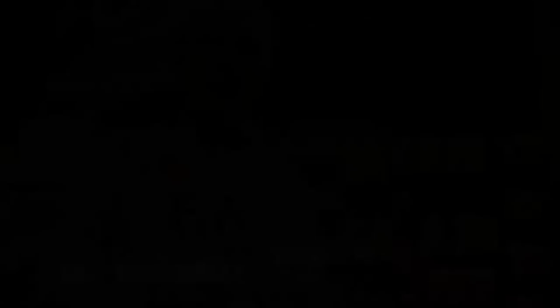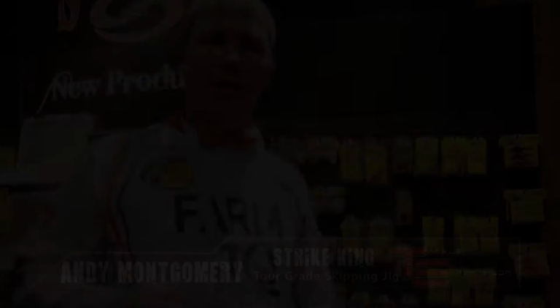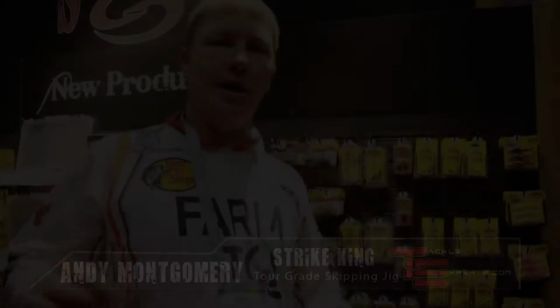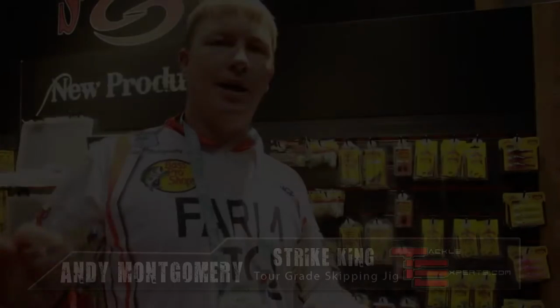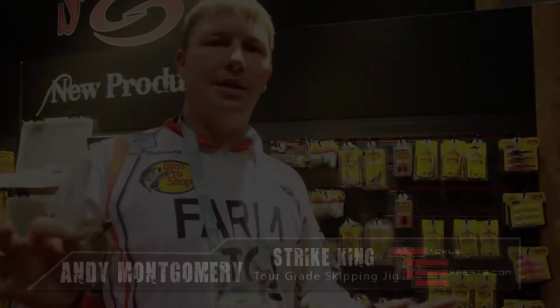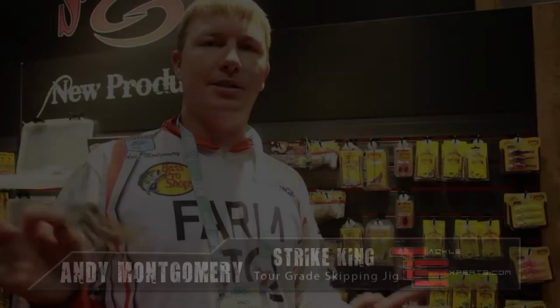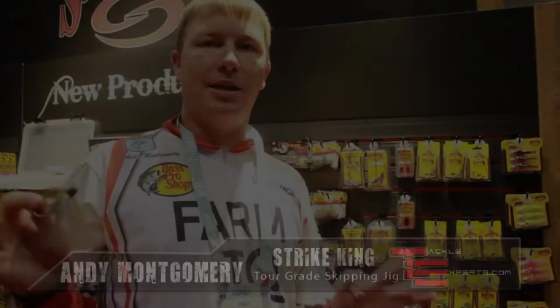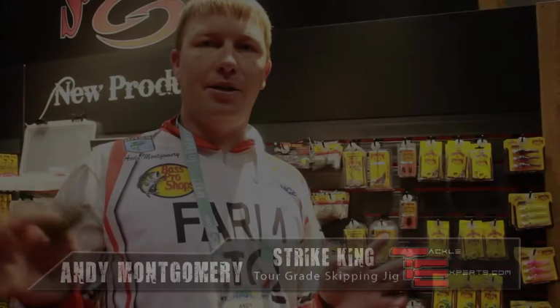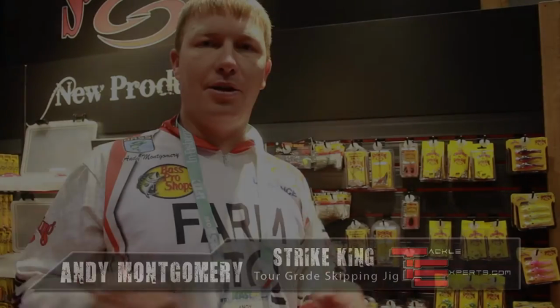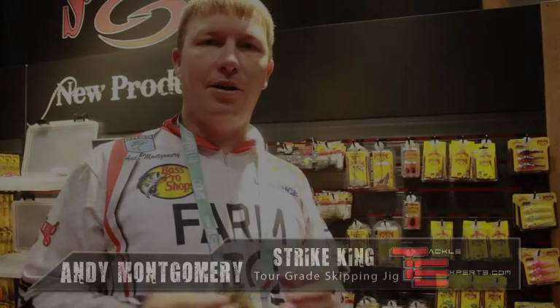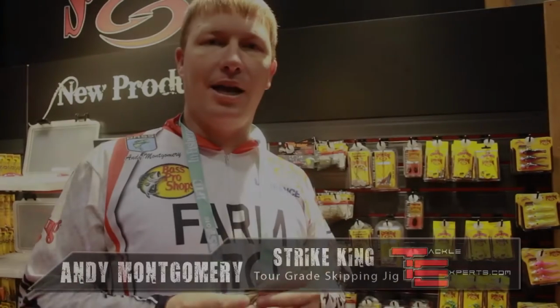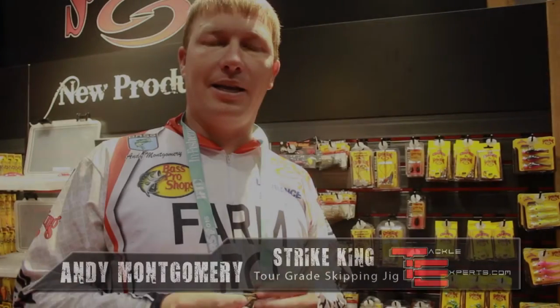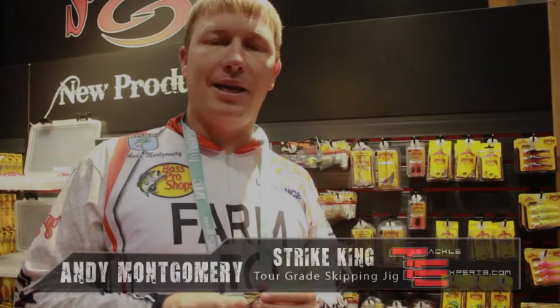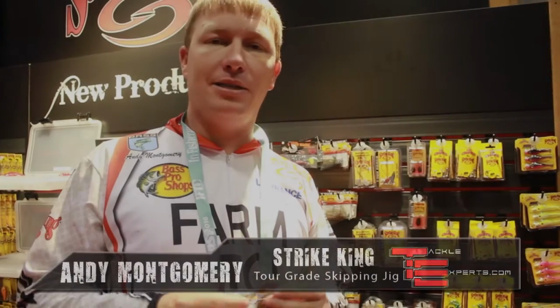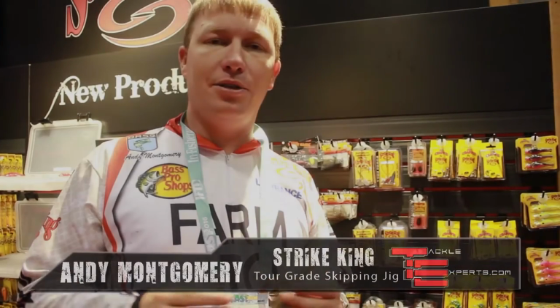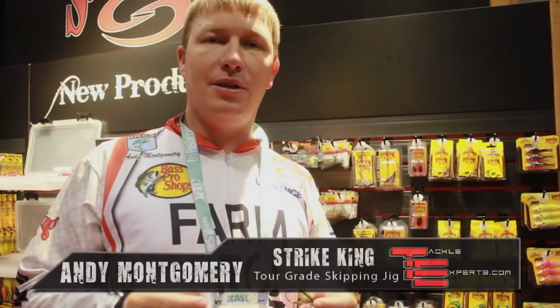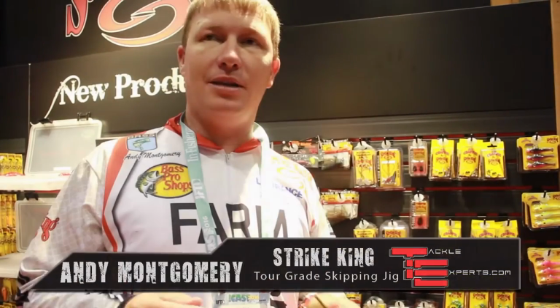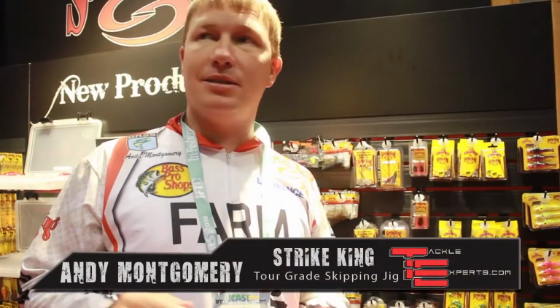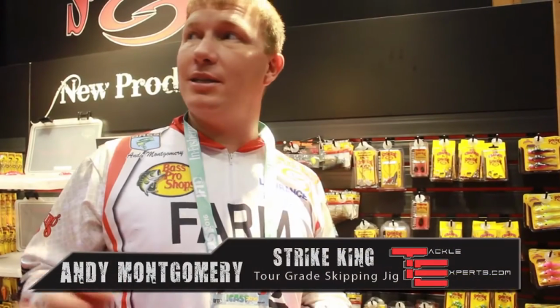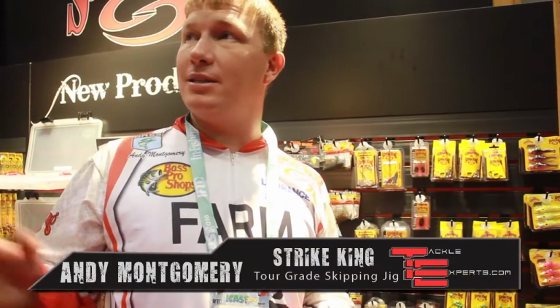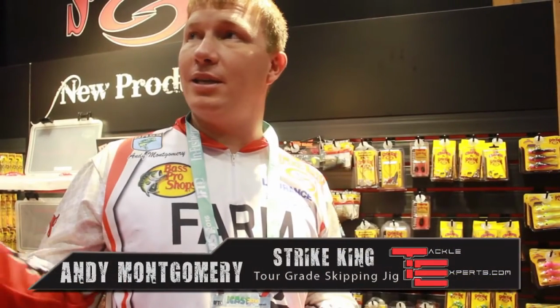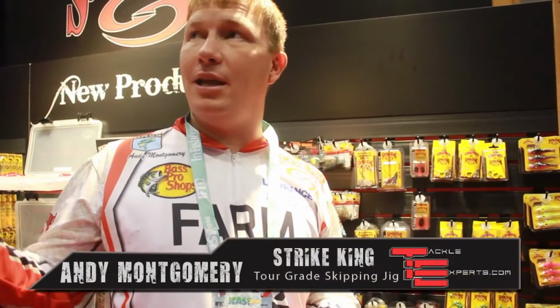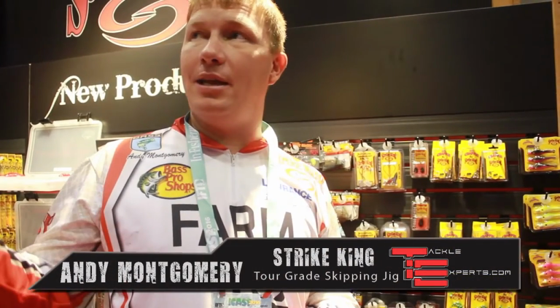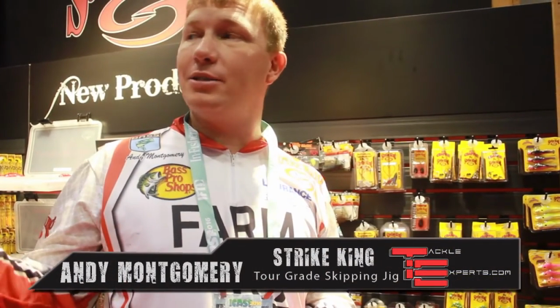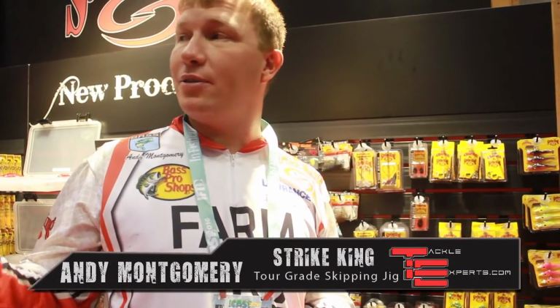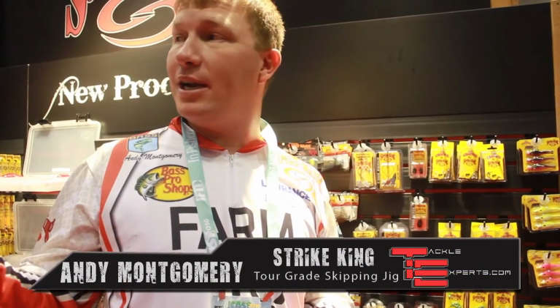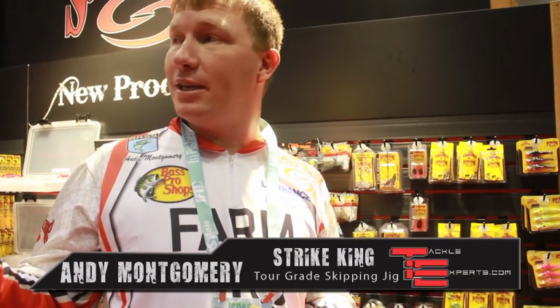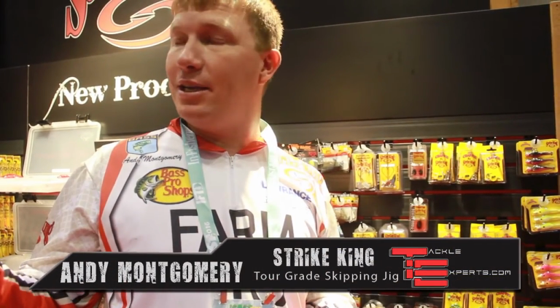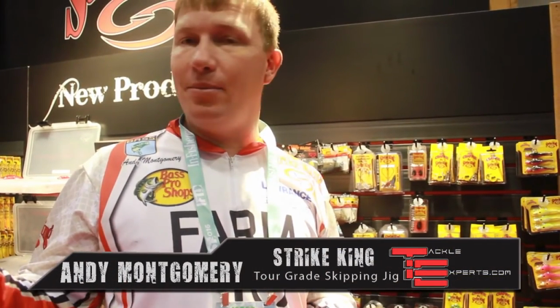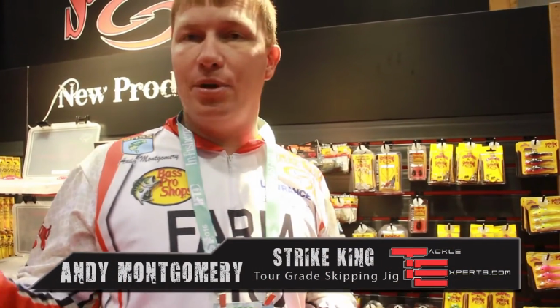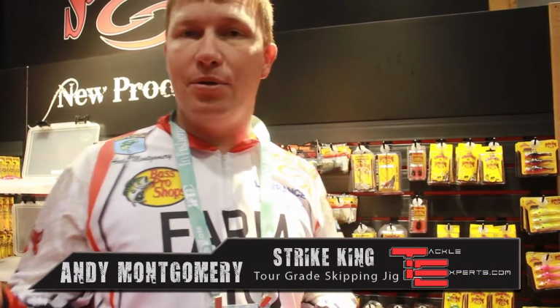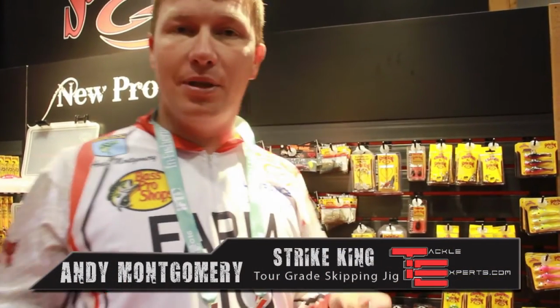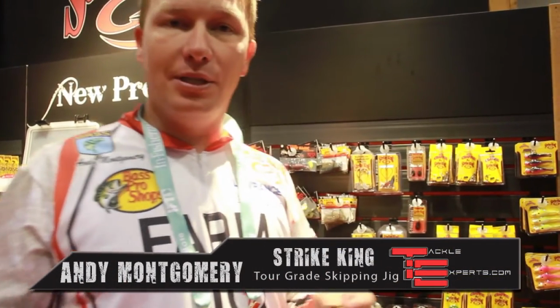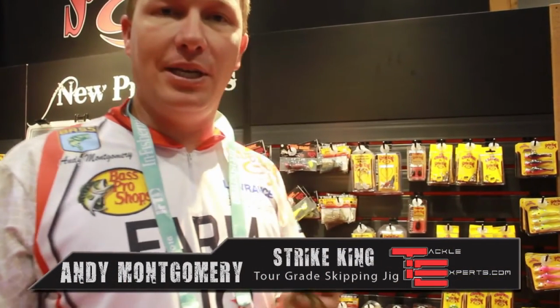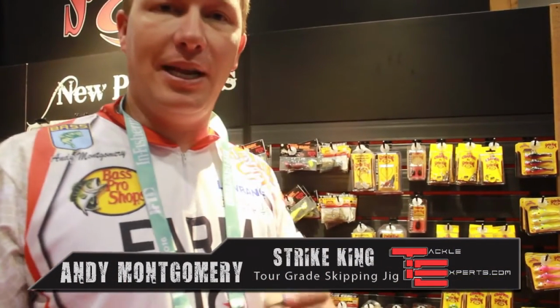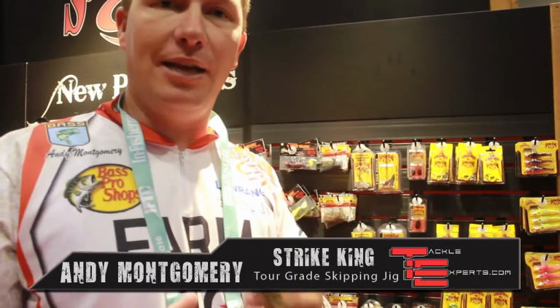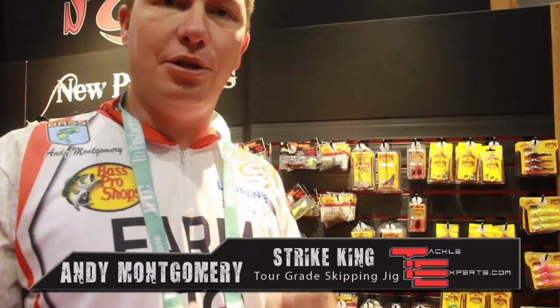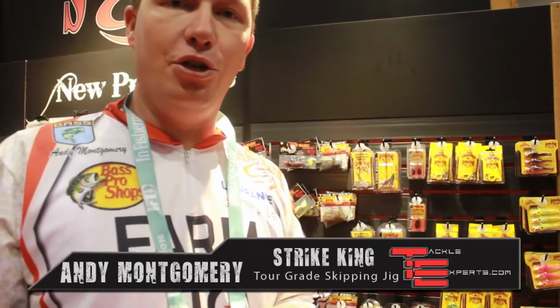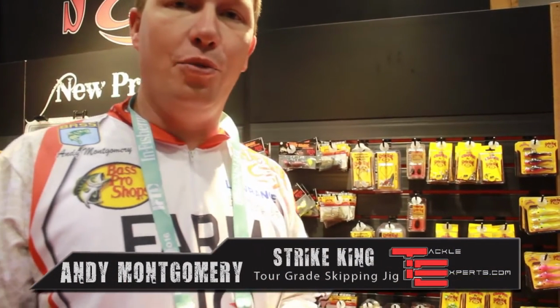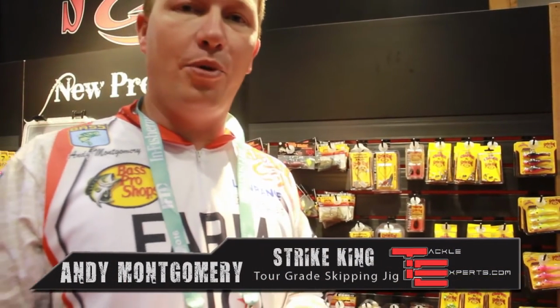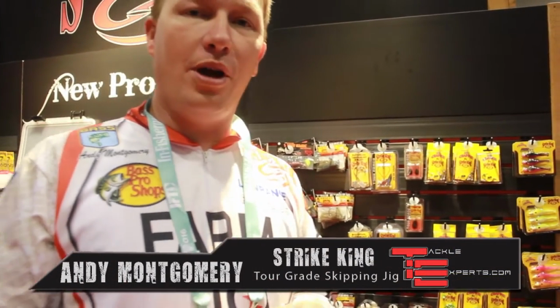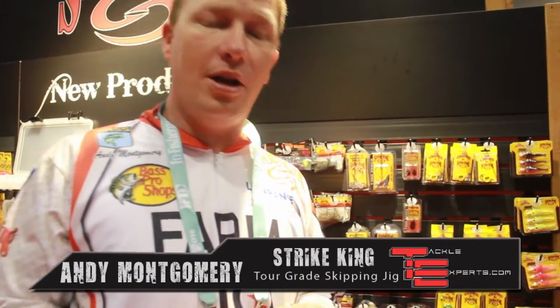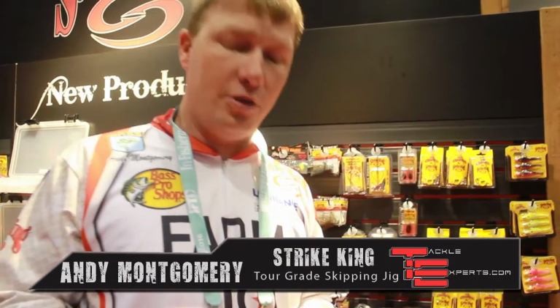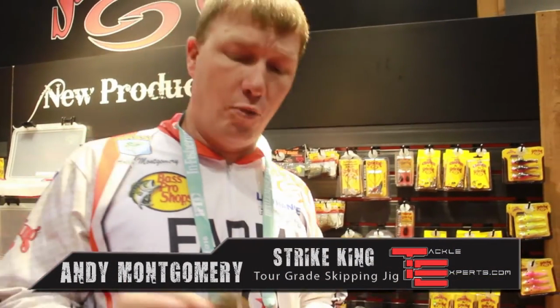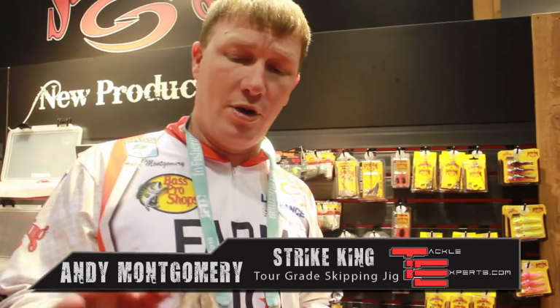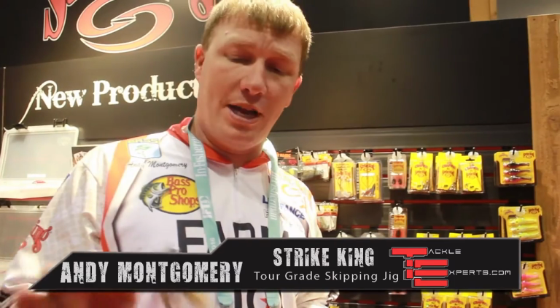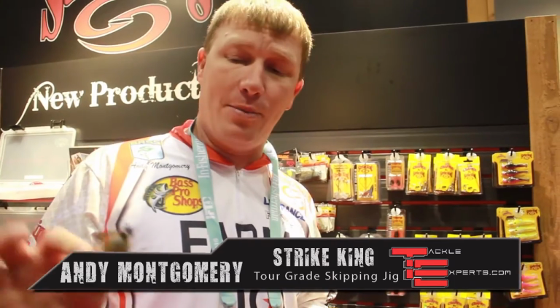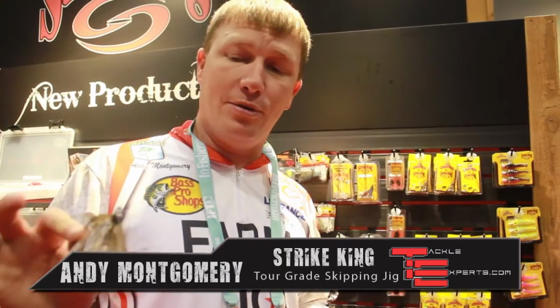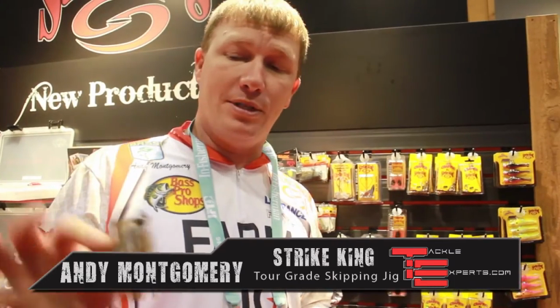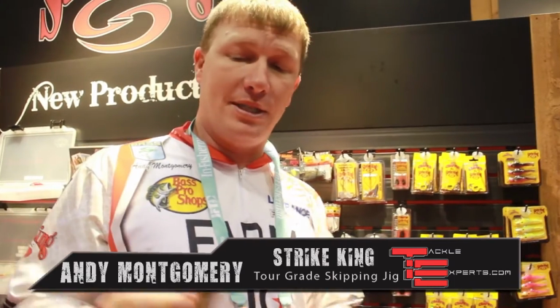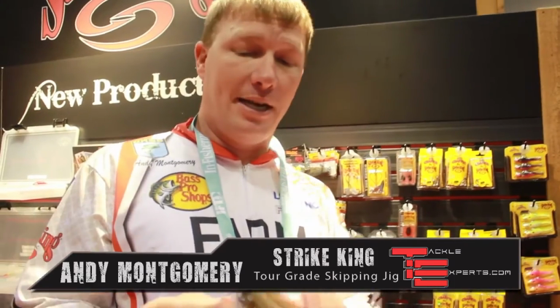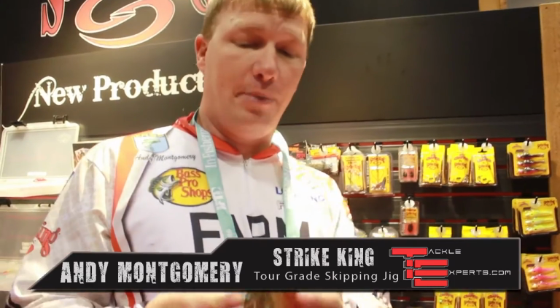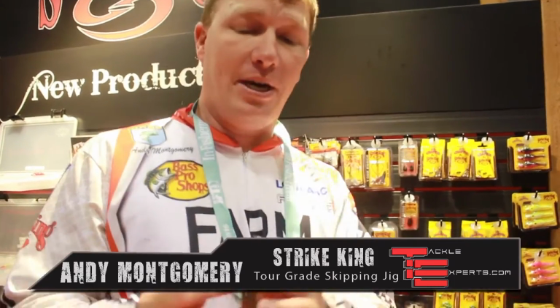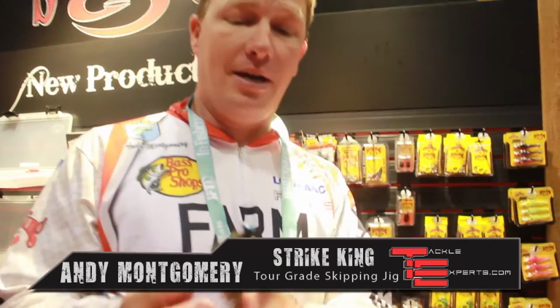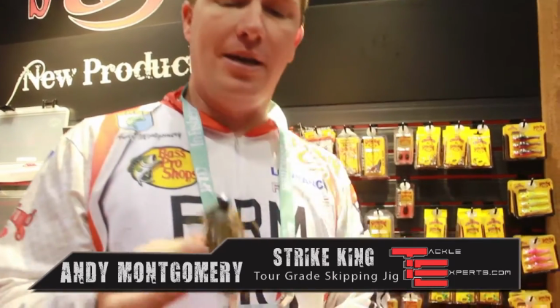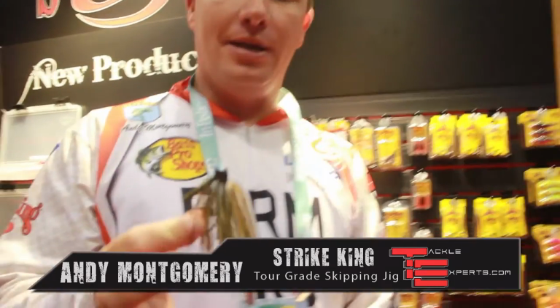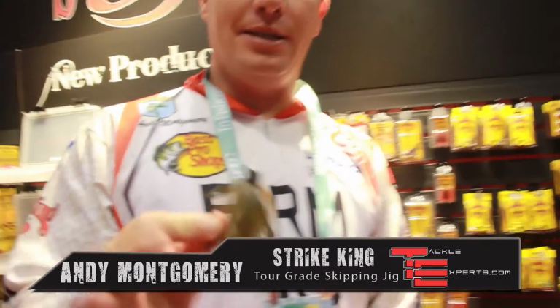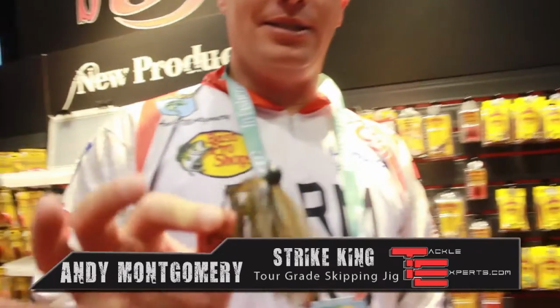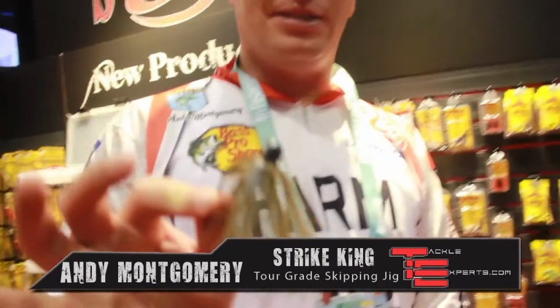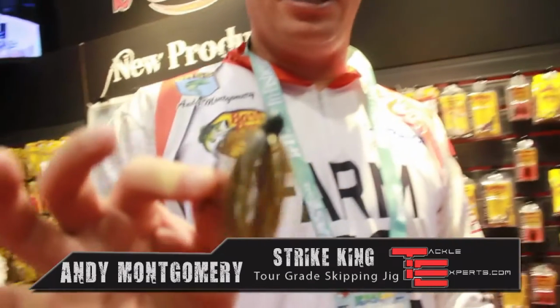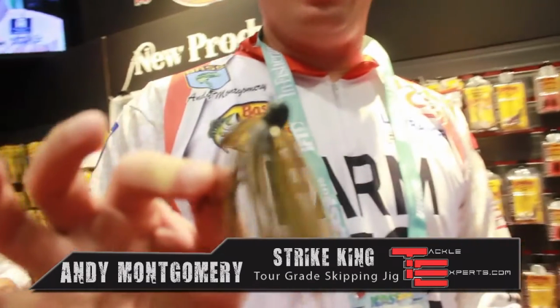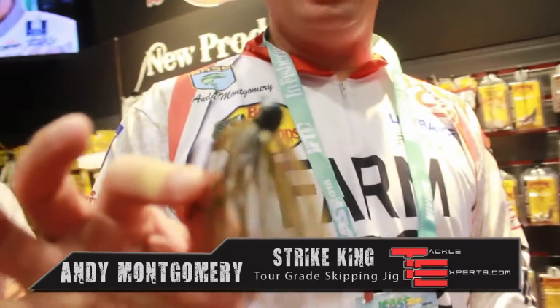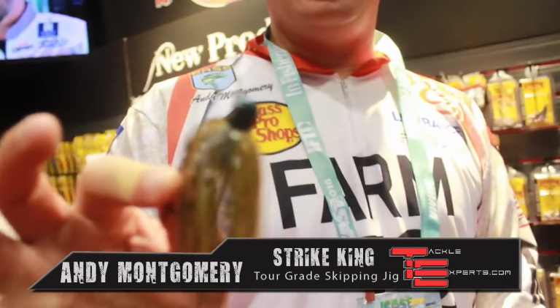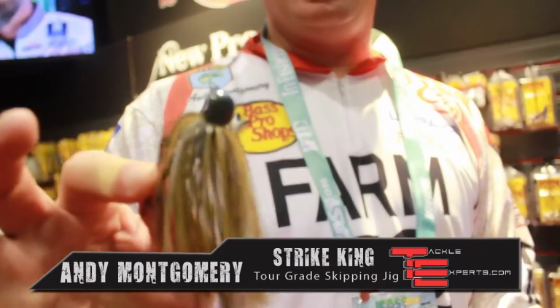Hey guys, standing here at ICAST 2016 in the Strike King booth, checking out the new products. One I'm most excited about is the skipping jig.